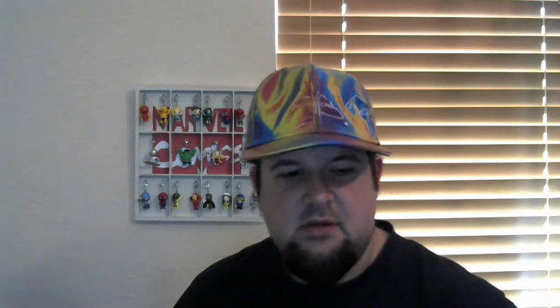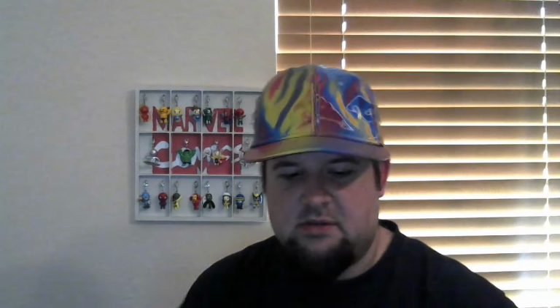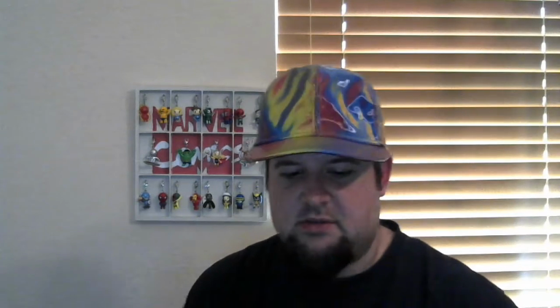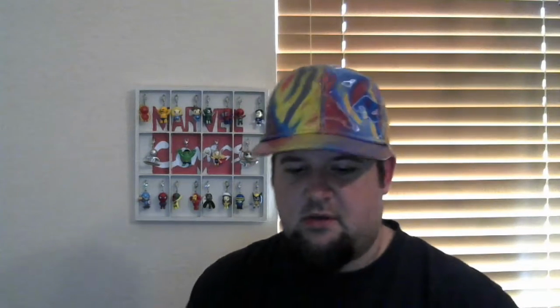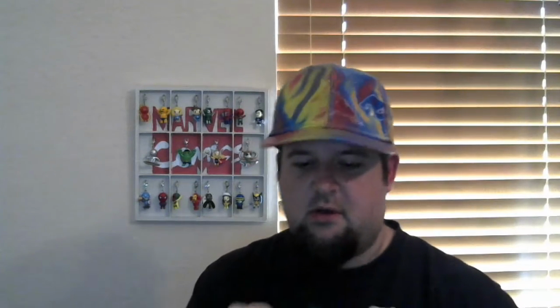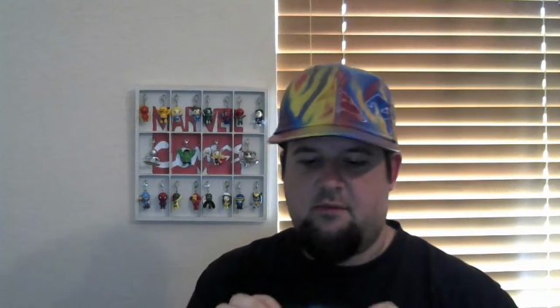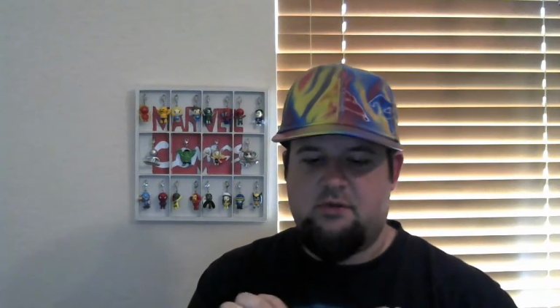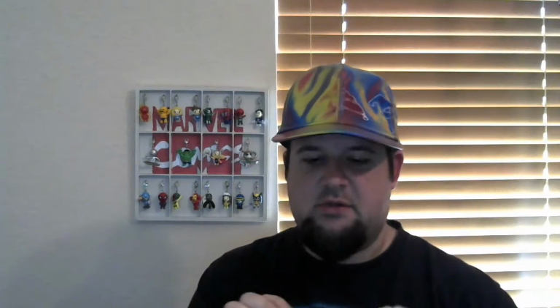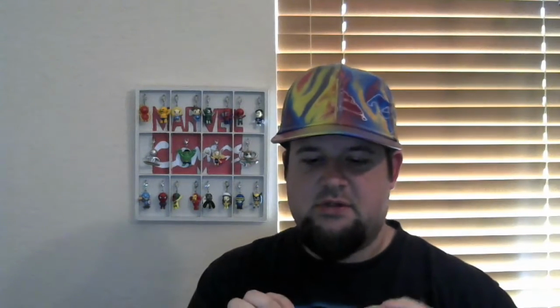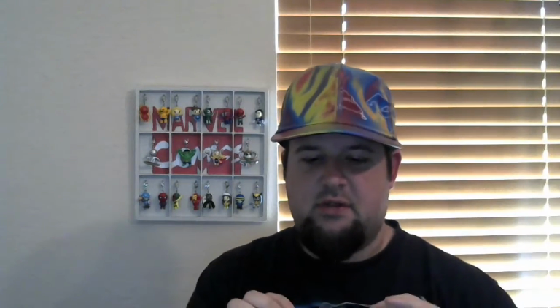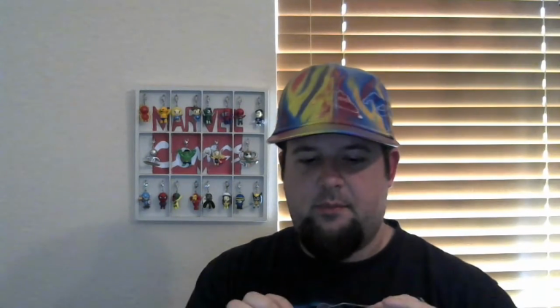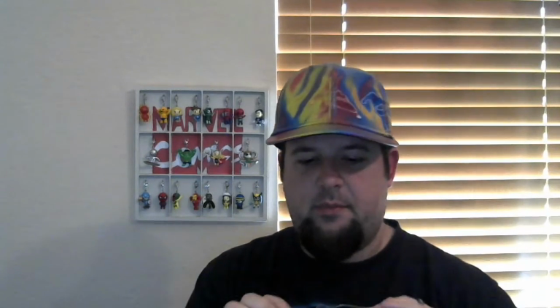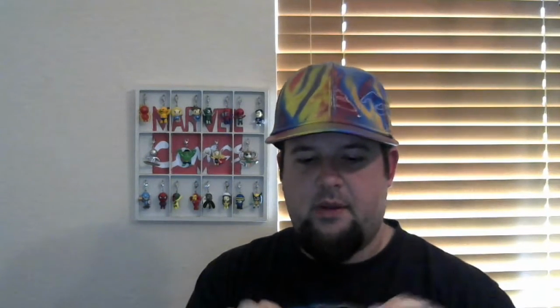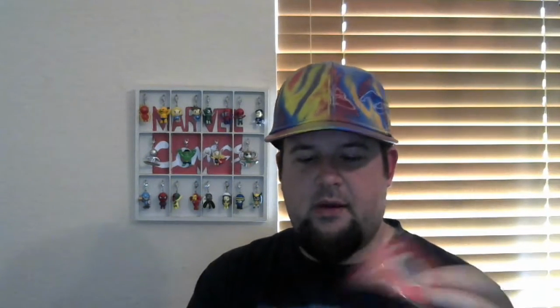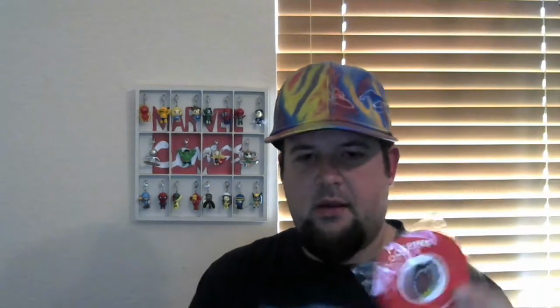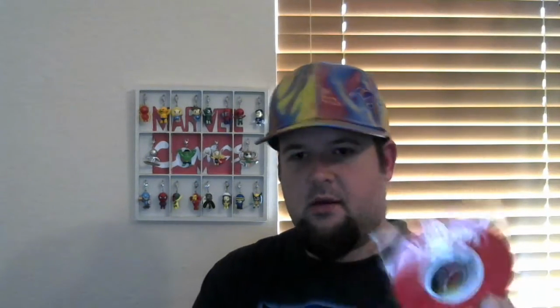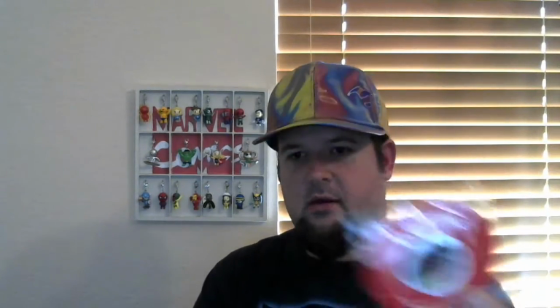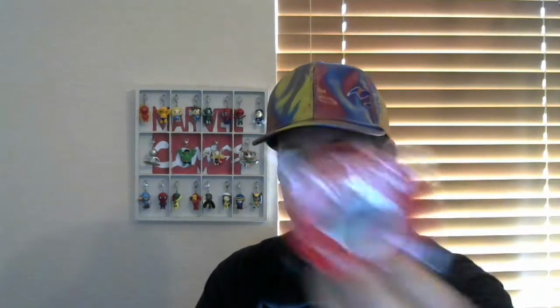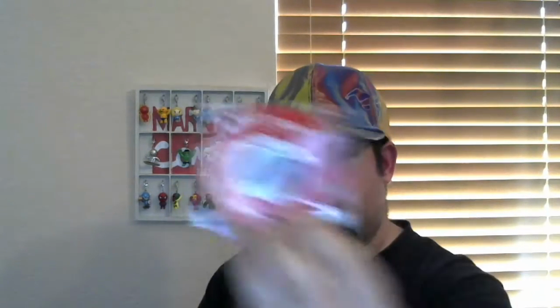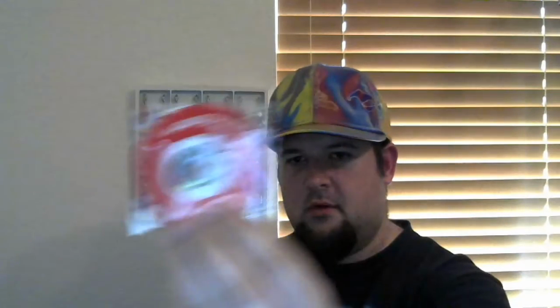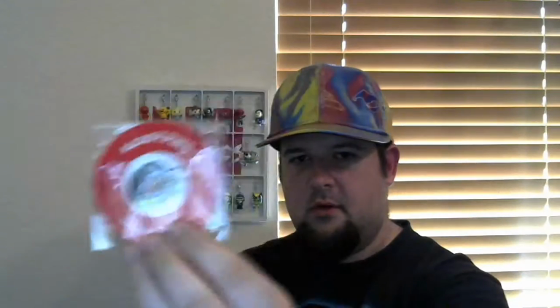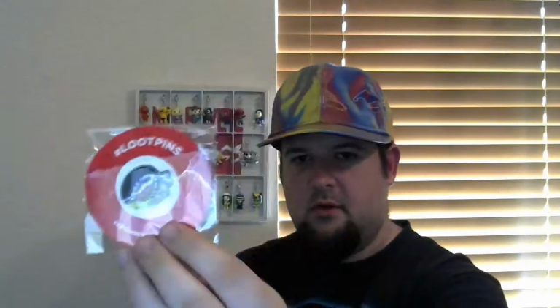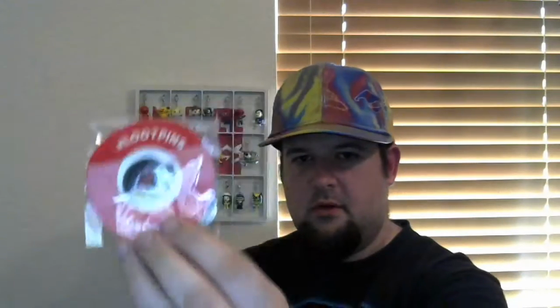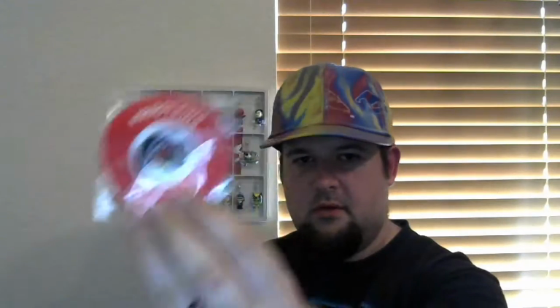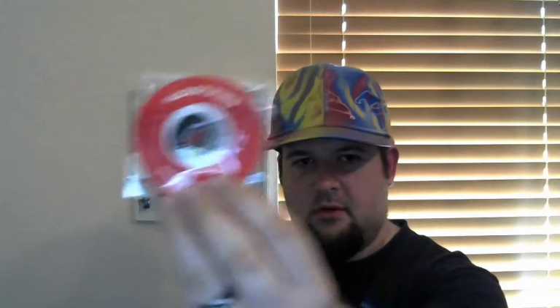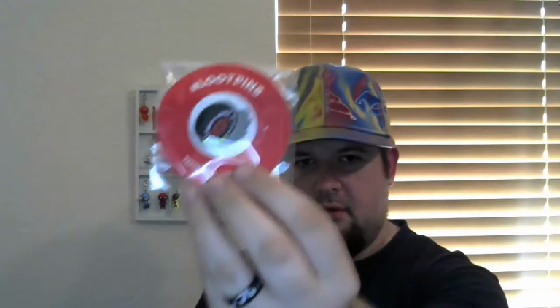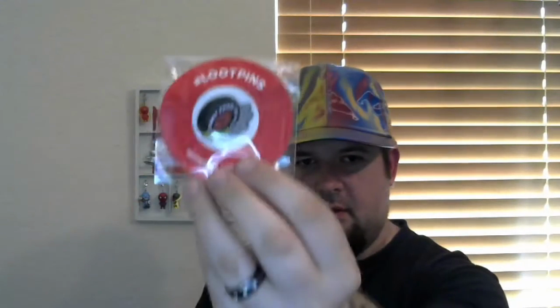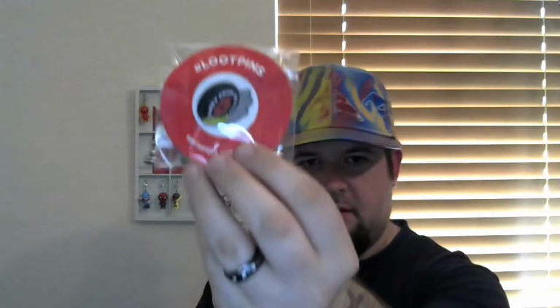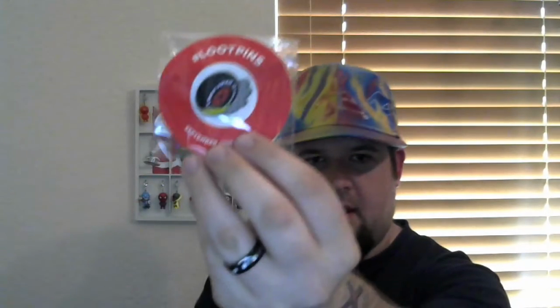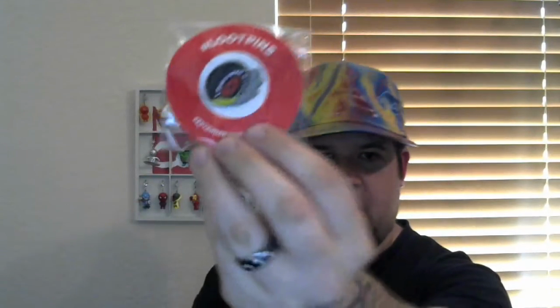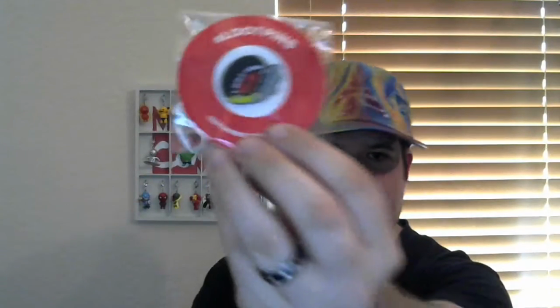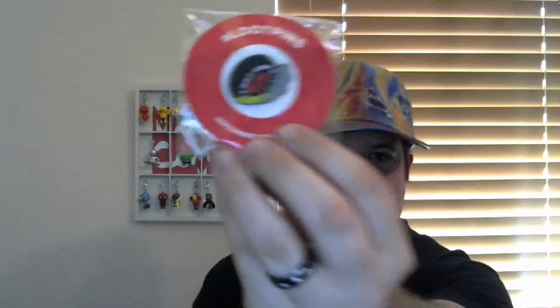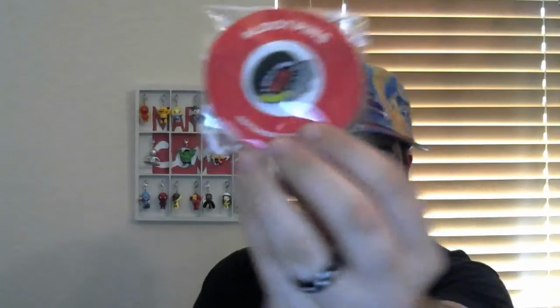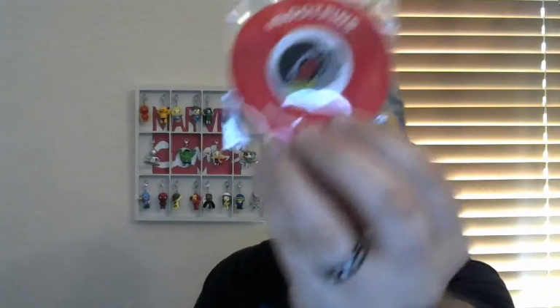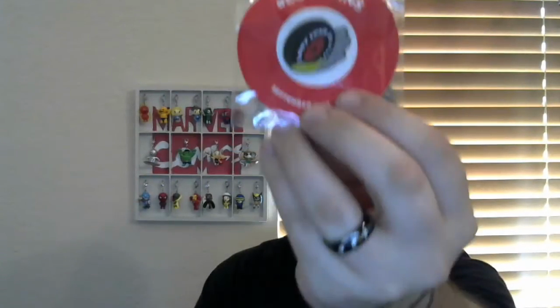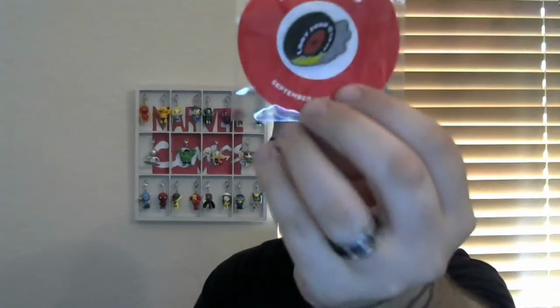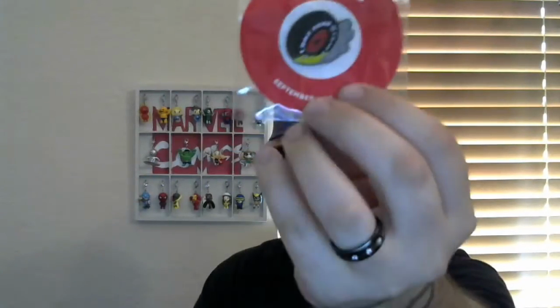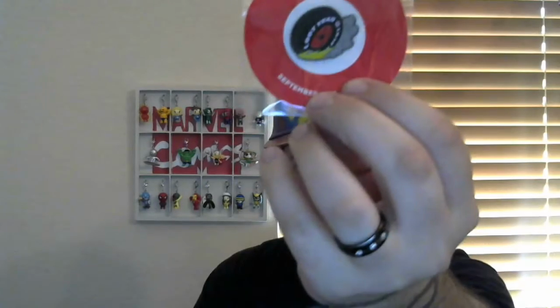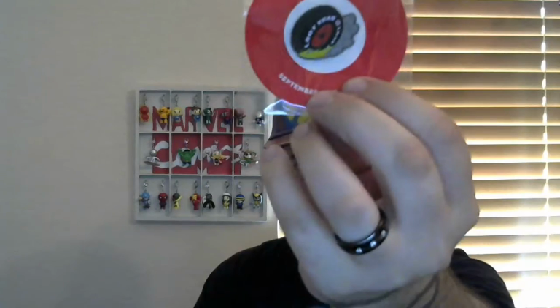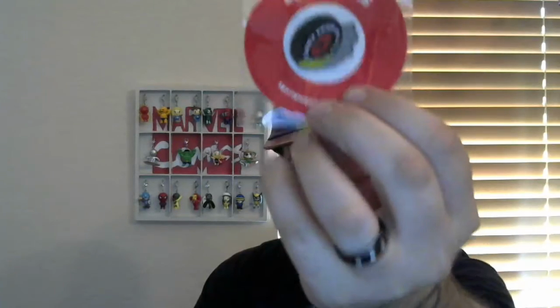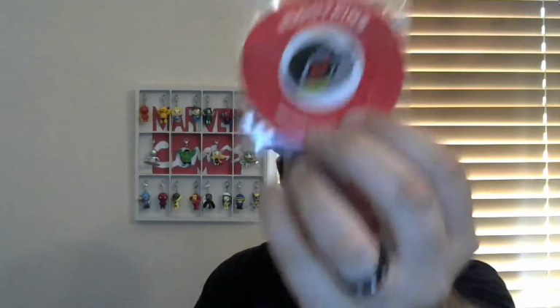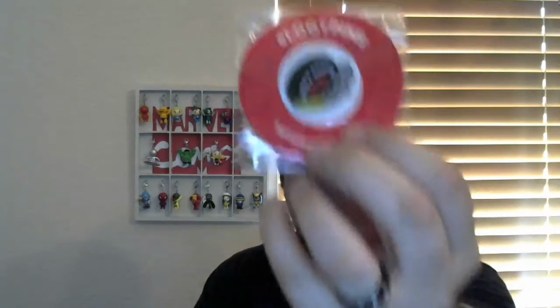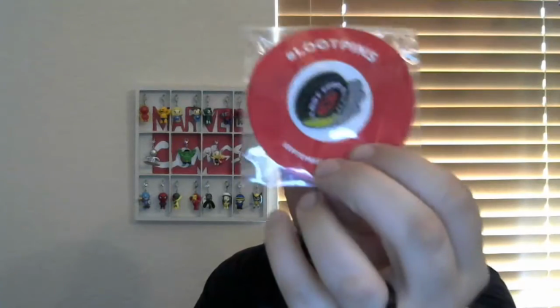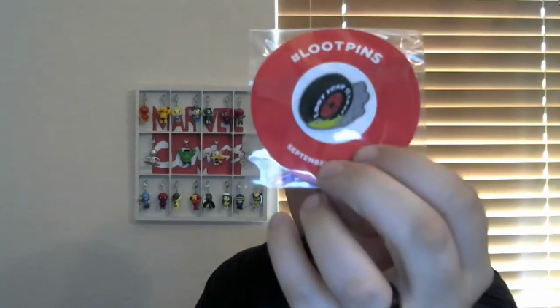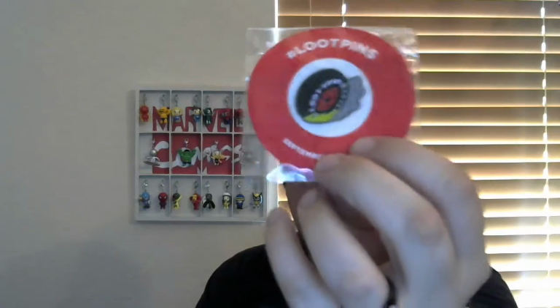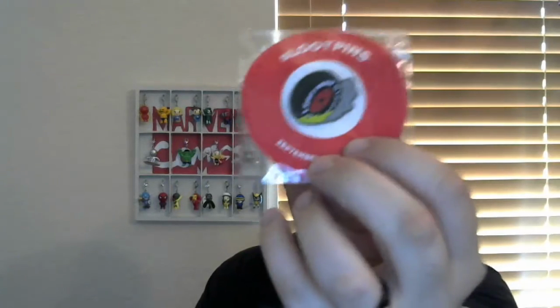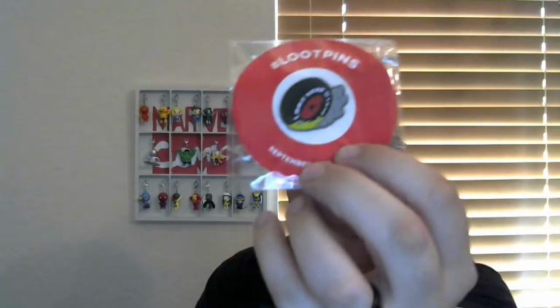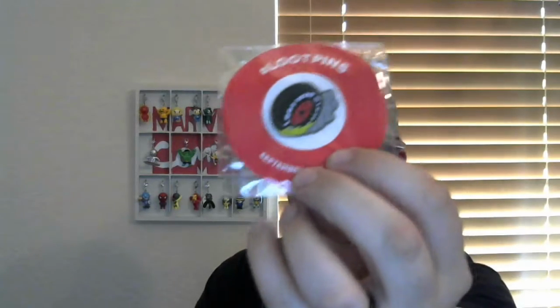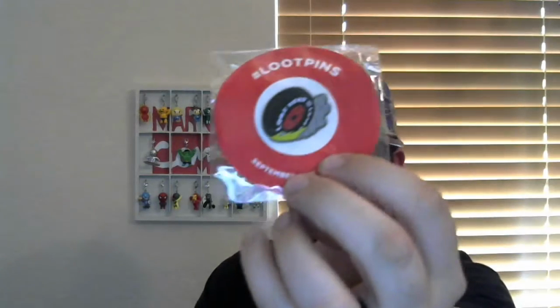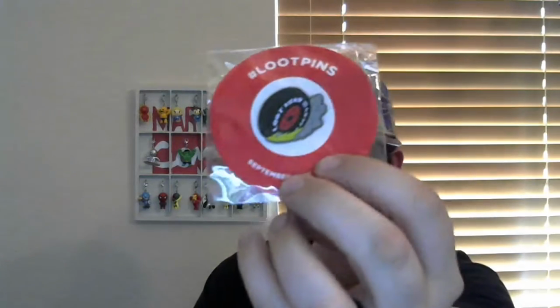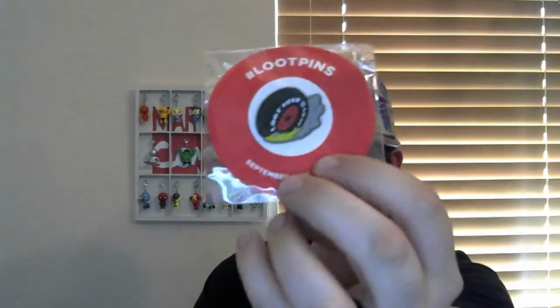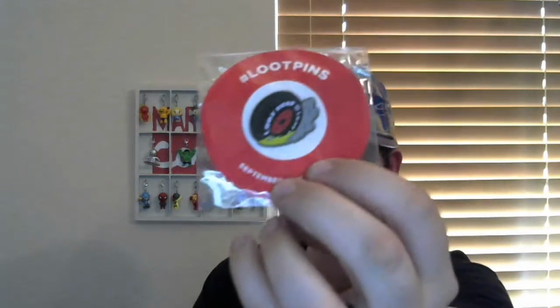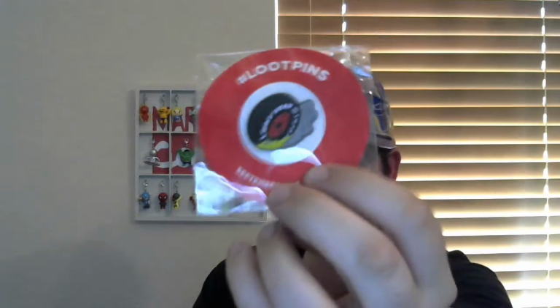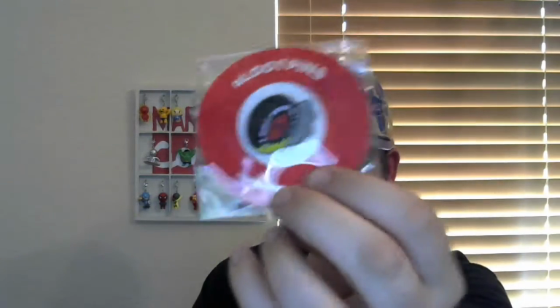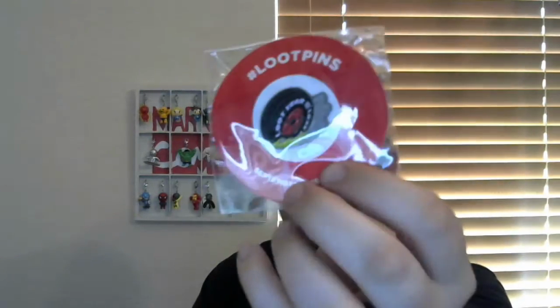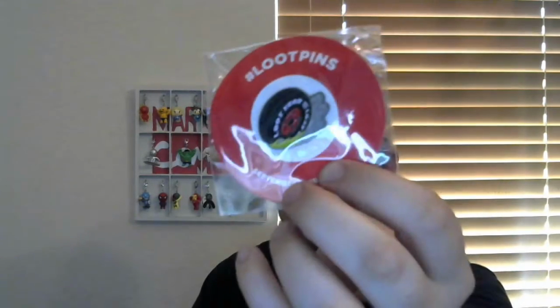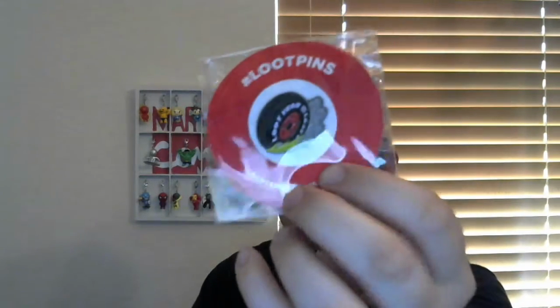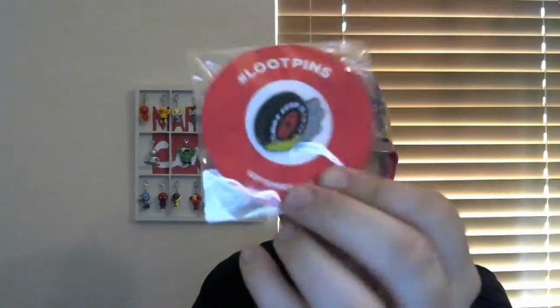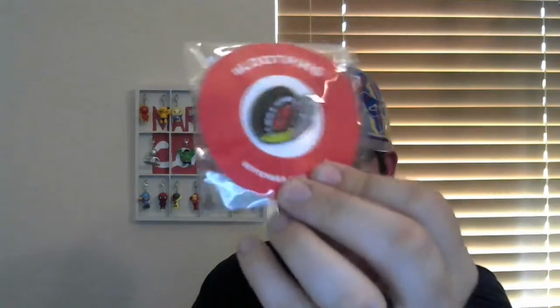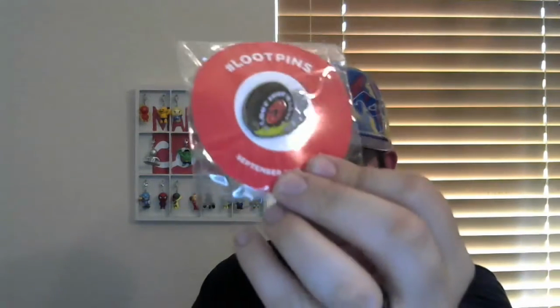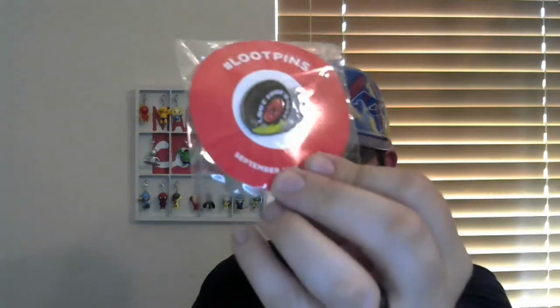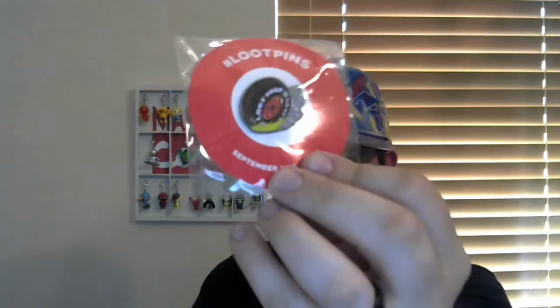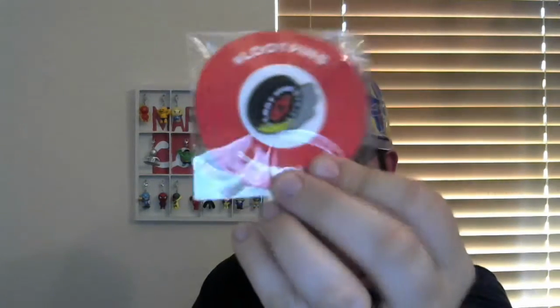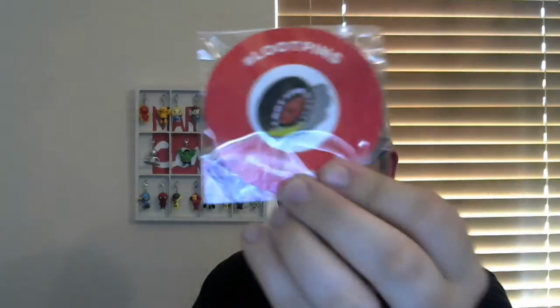I'm going to start off with just a pin here — a little tire, like a Goodyear. It says 'Loot Year' on it.